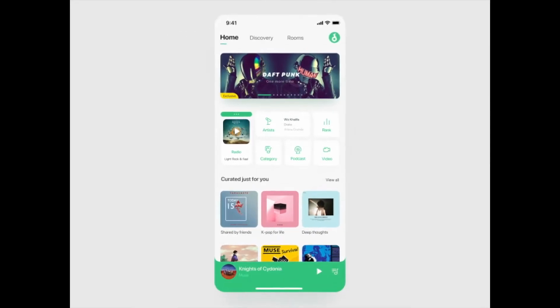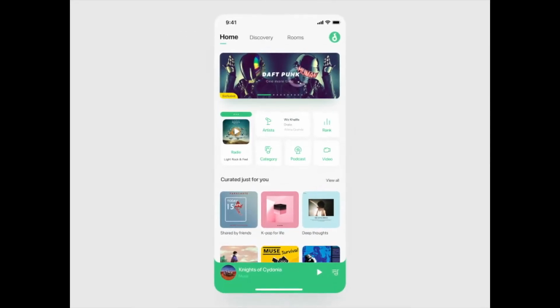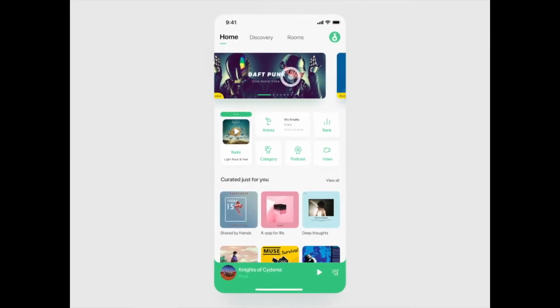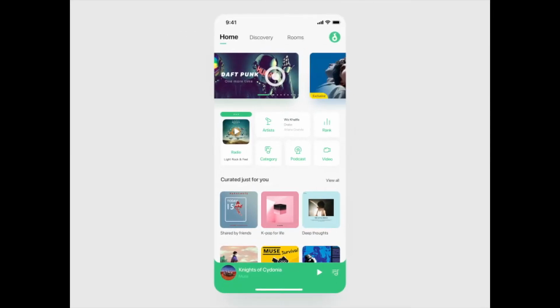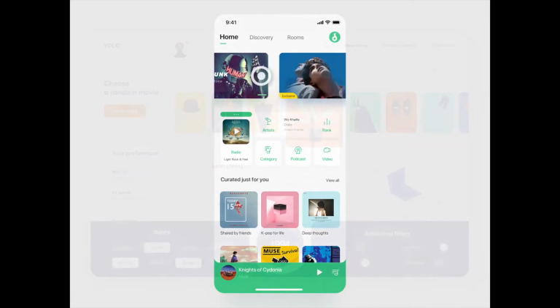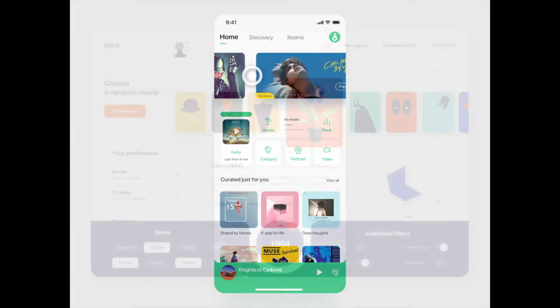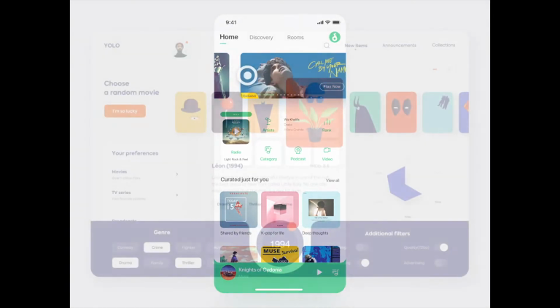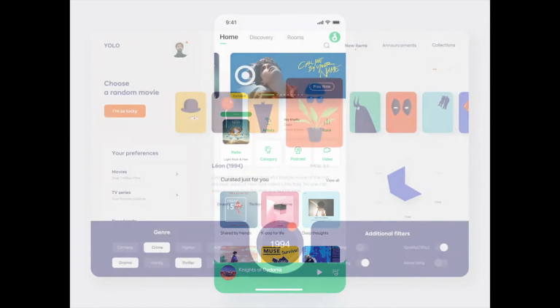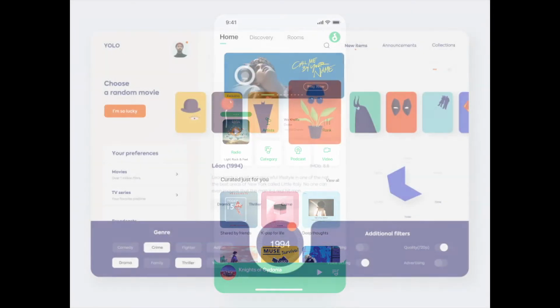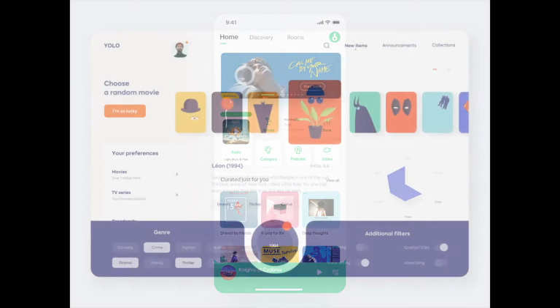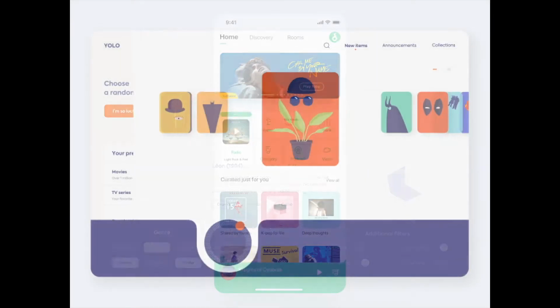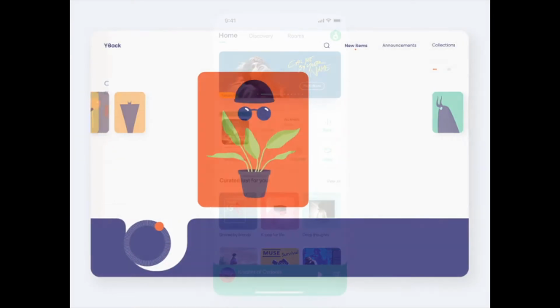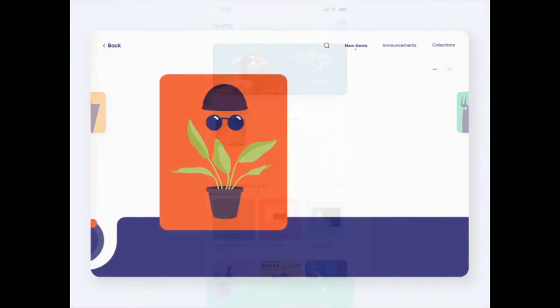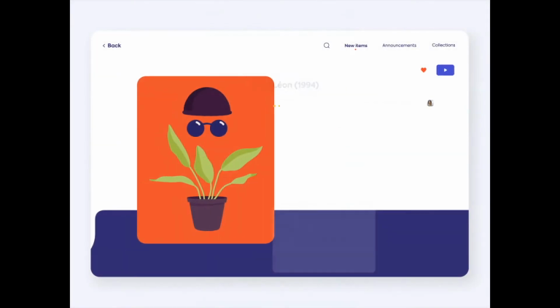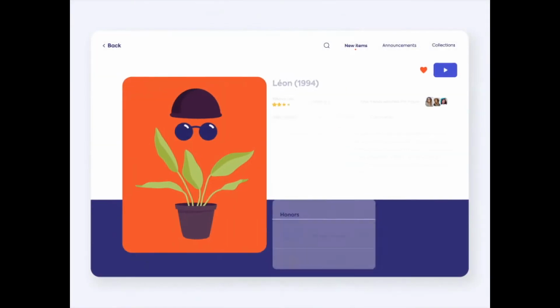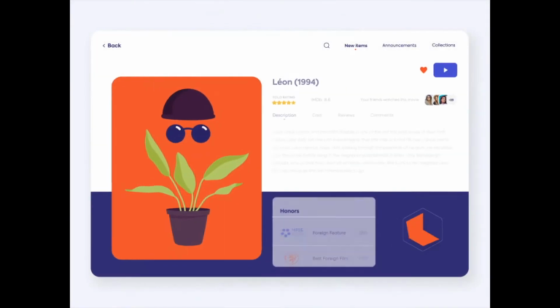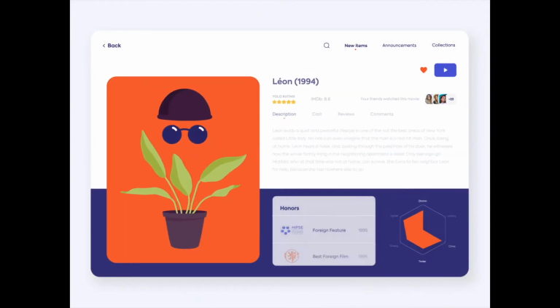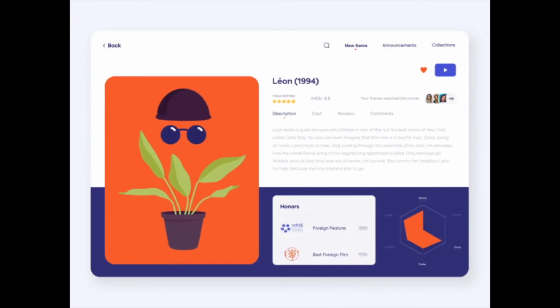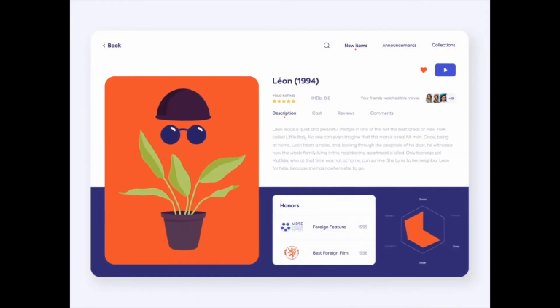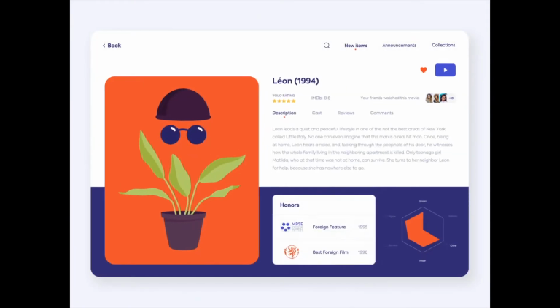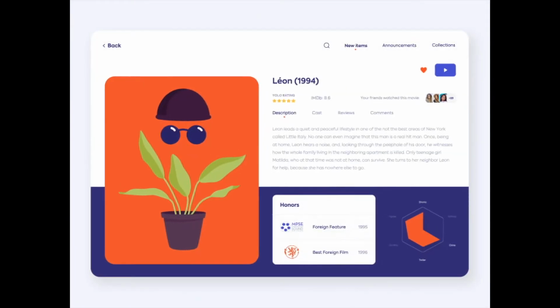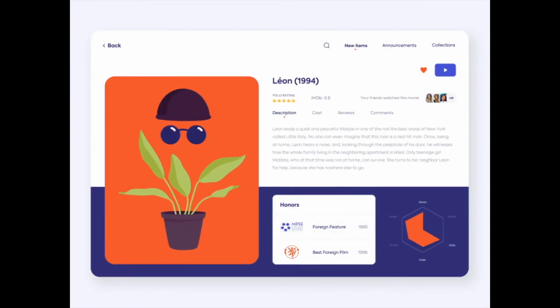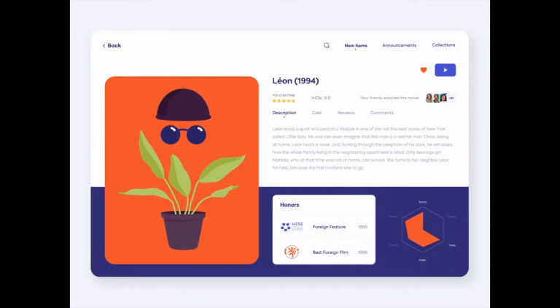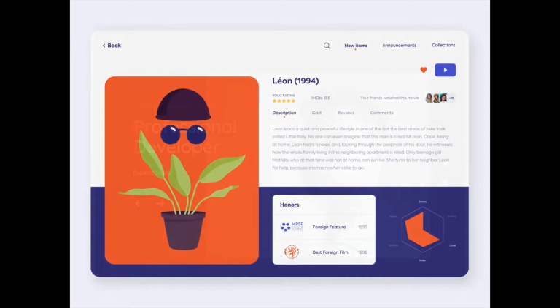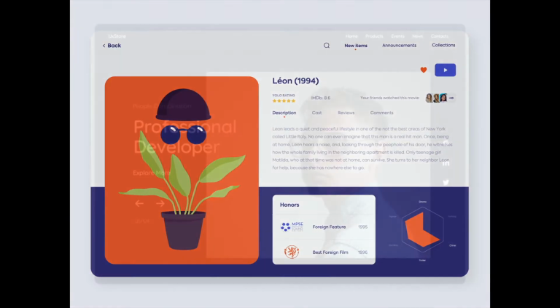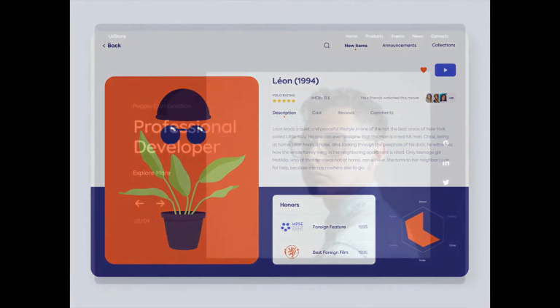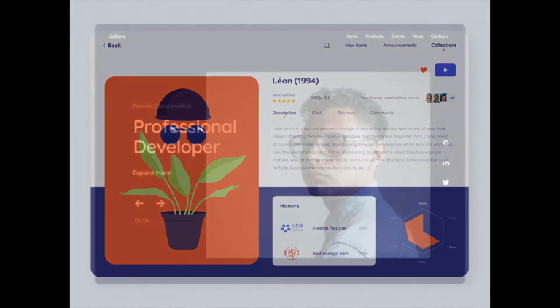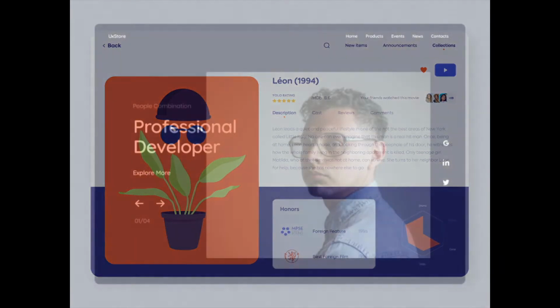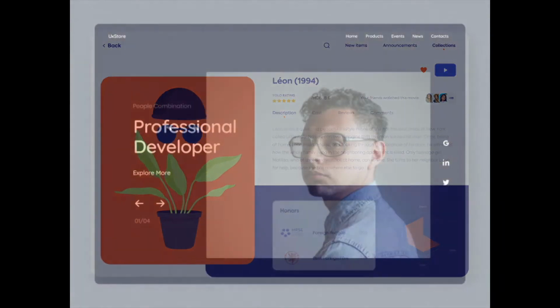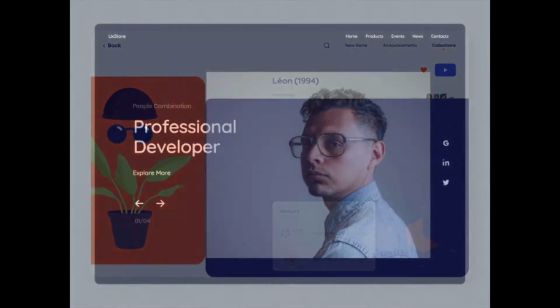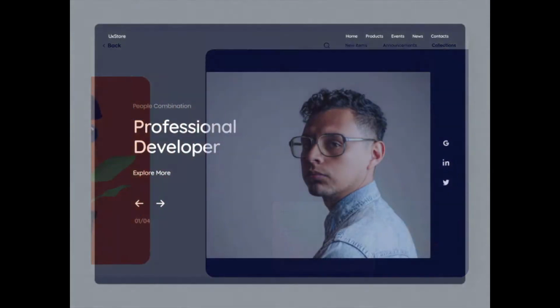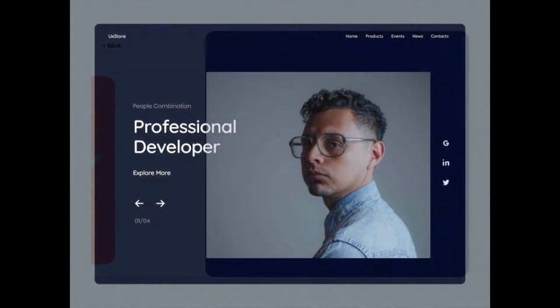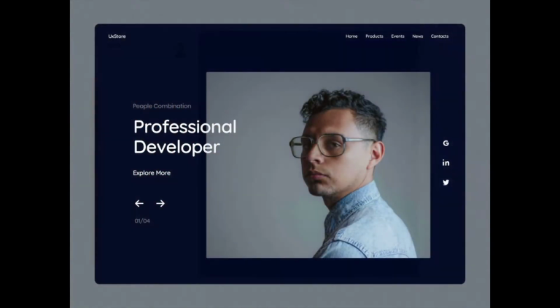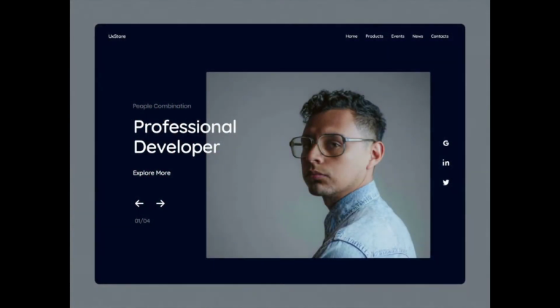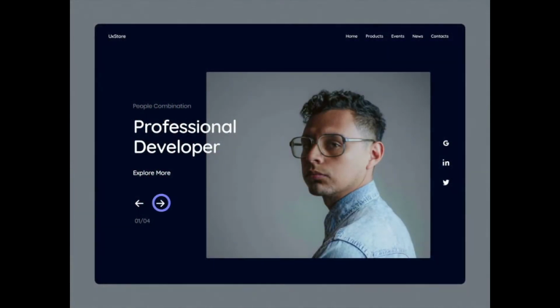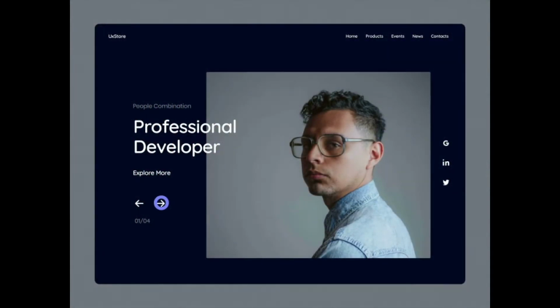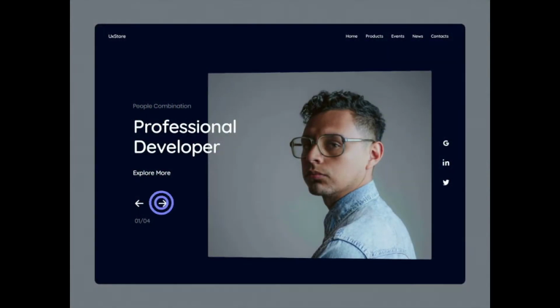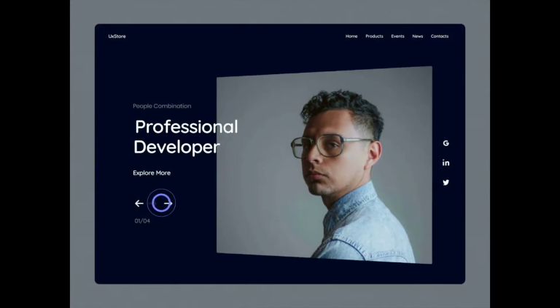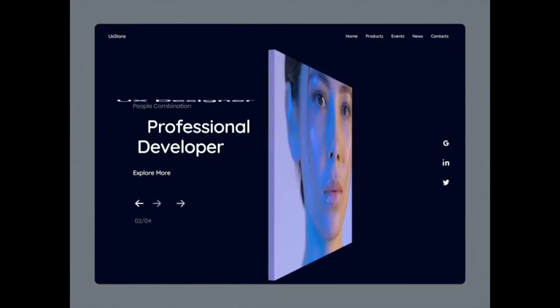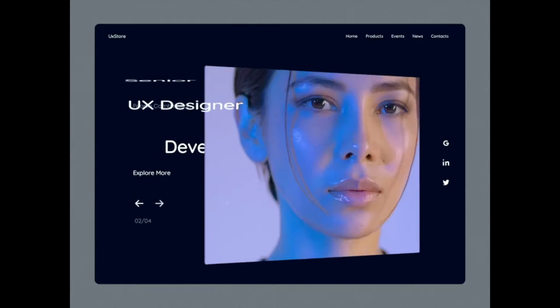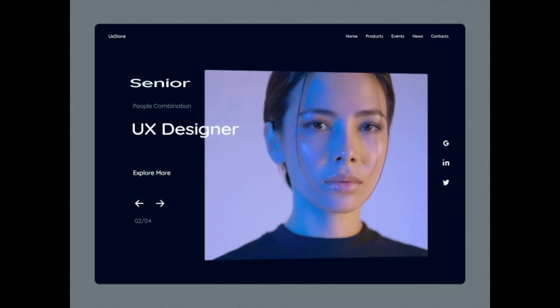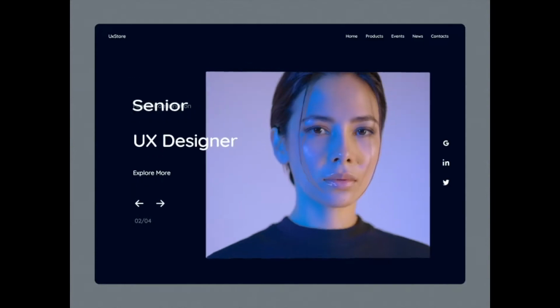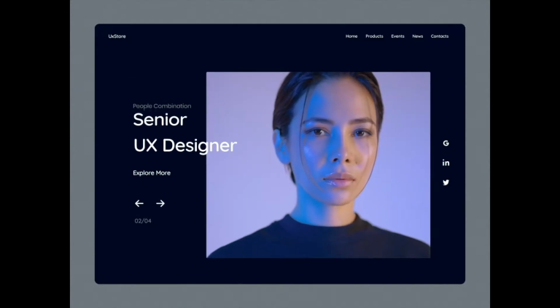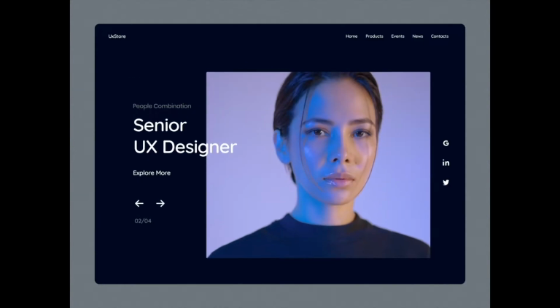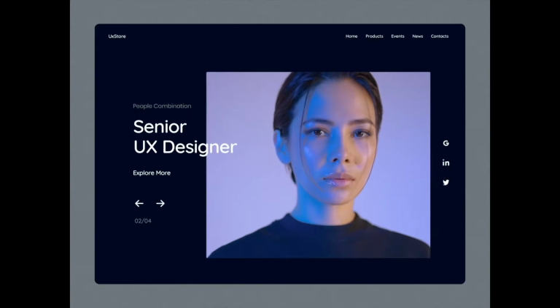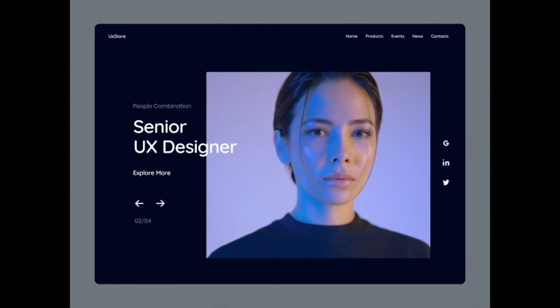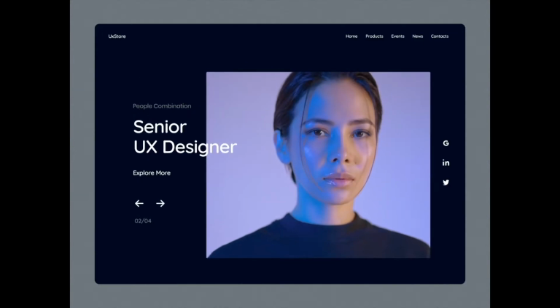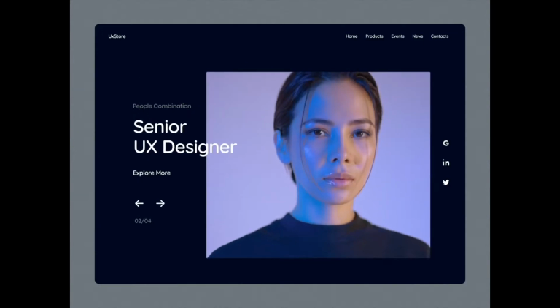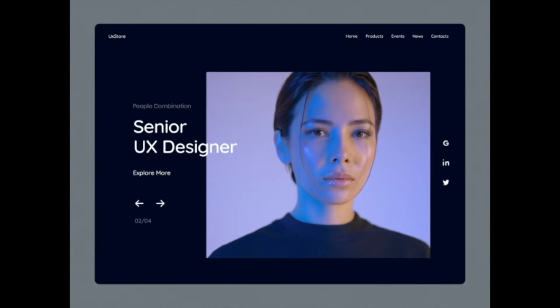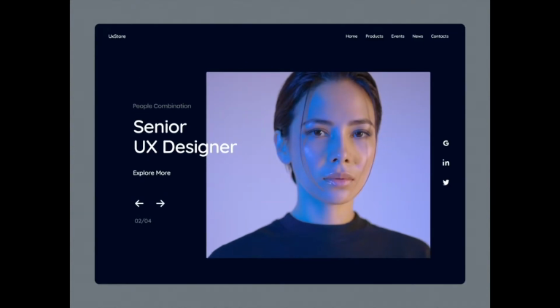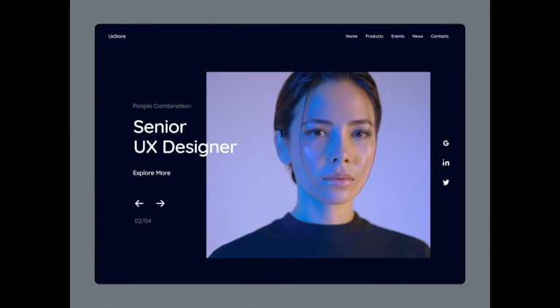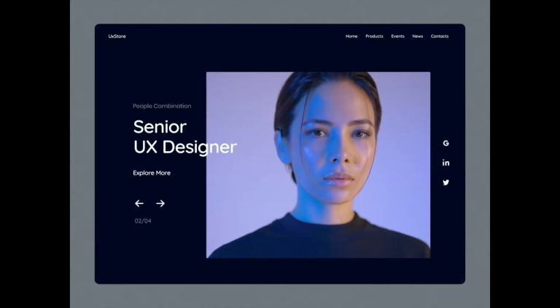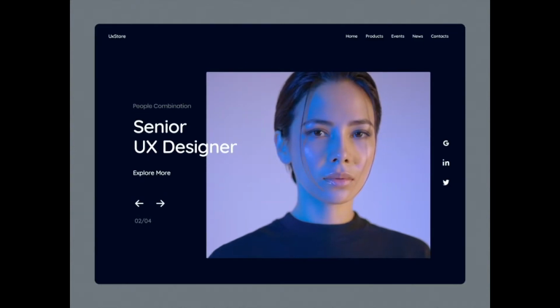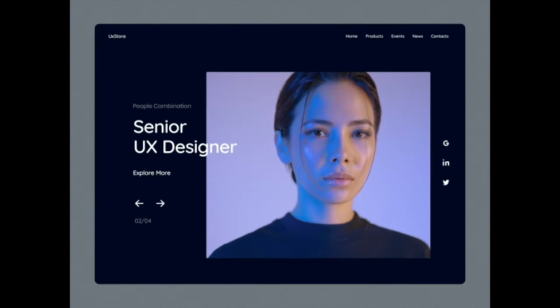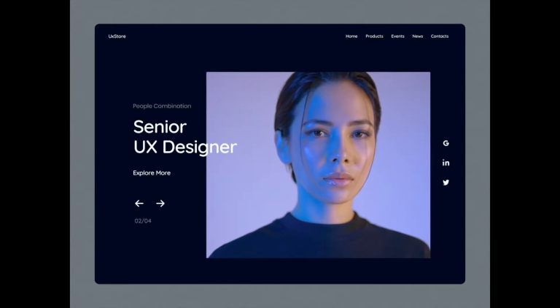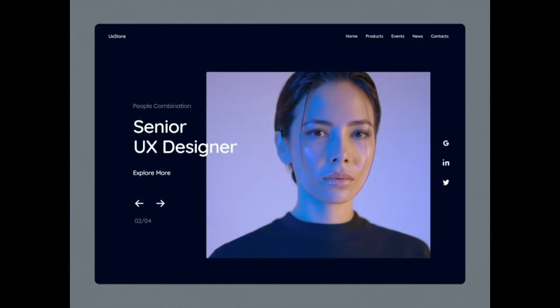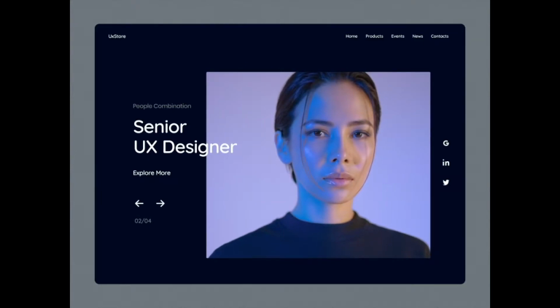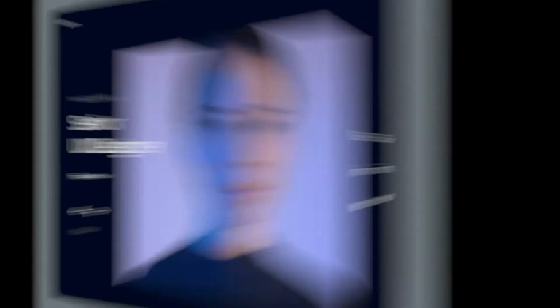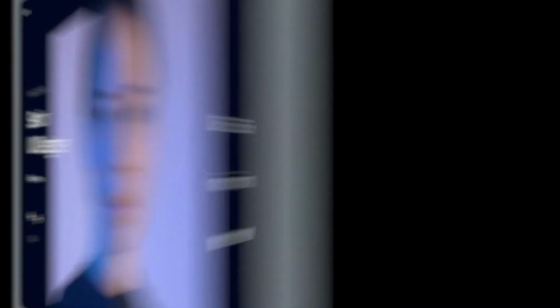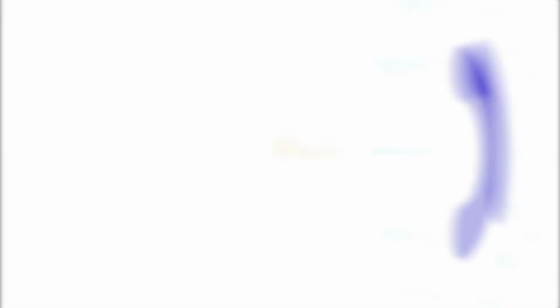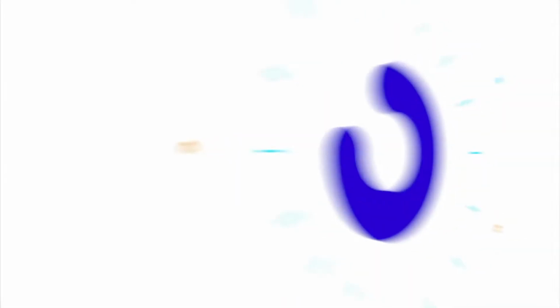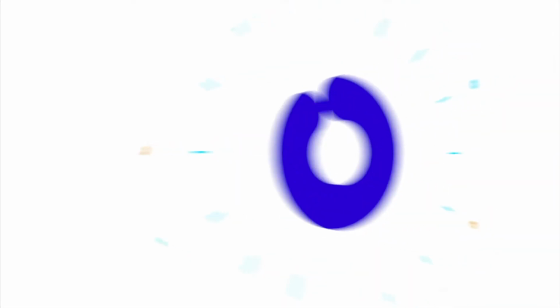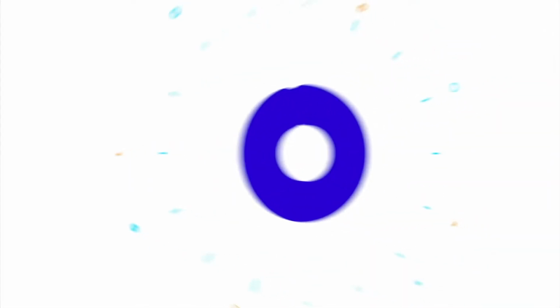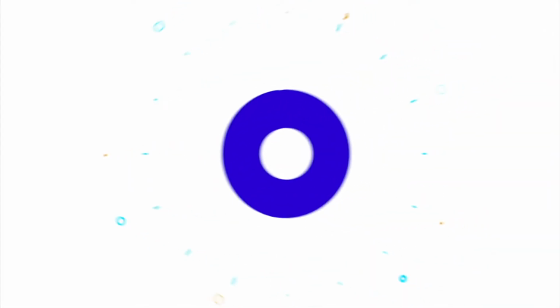Hey guys, today we're going to be looking at the top 10 animations of the week and explaining what makes them so great. Let's get started.